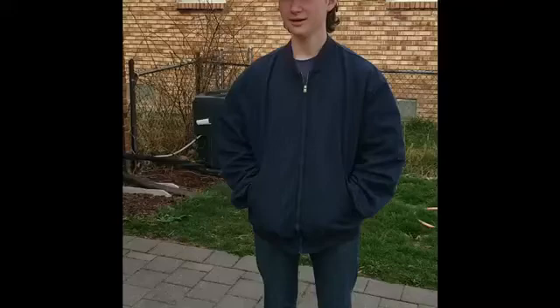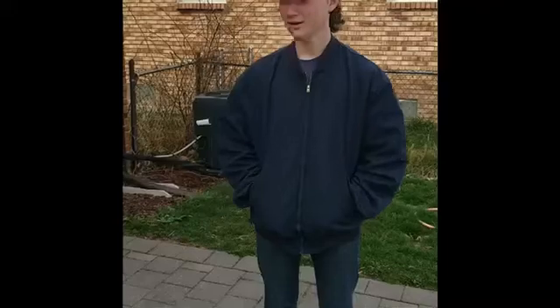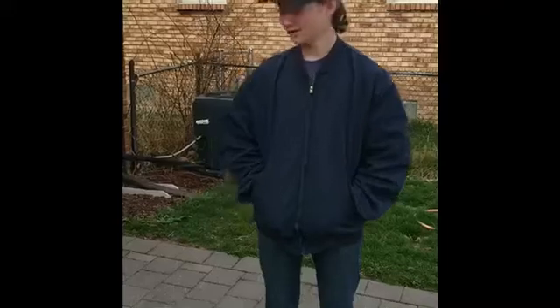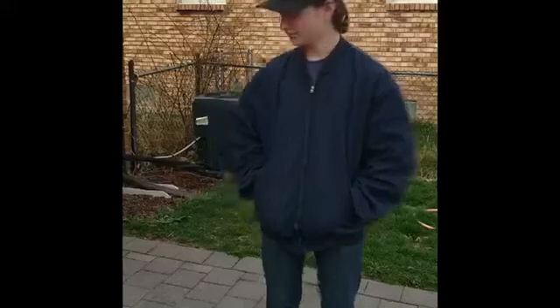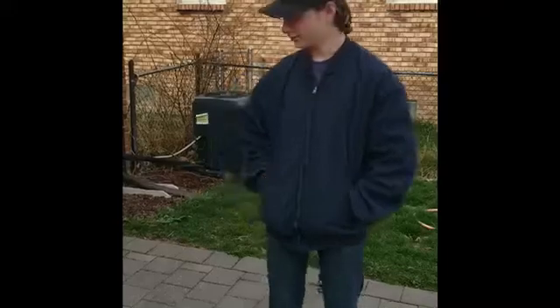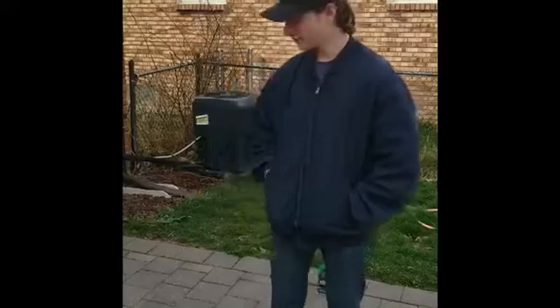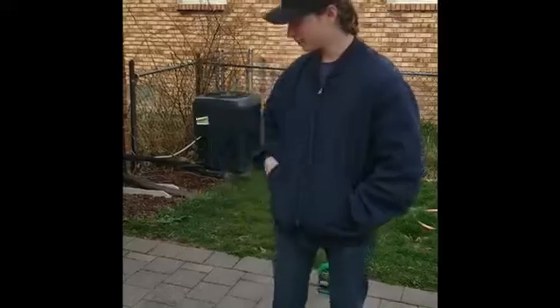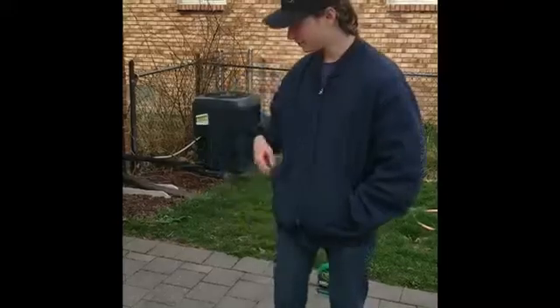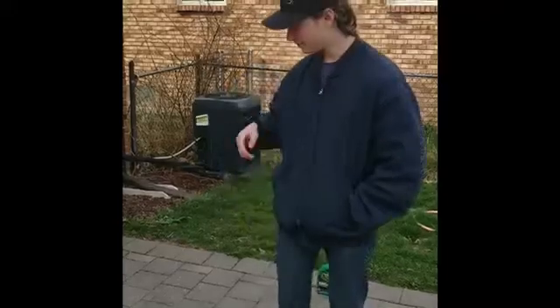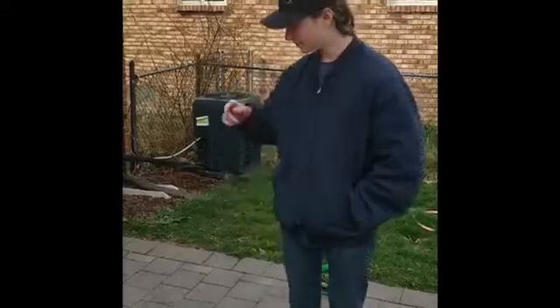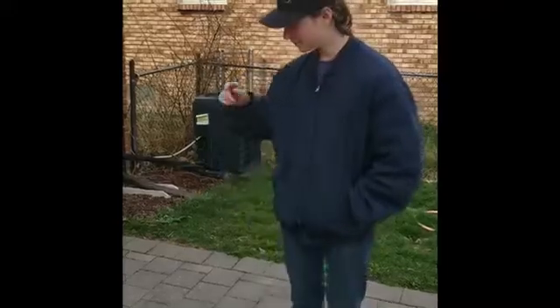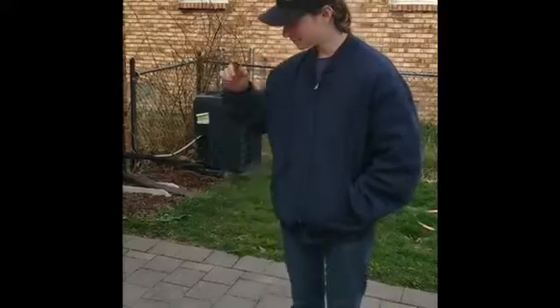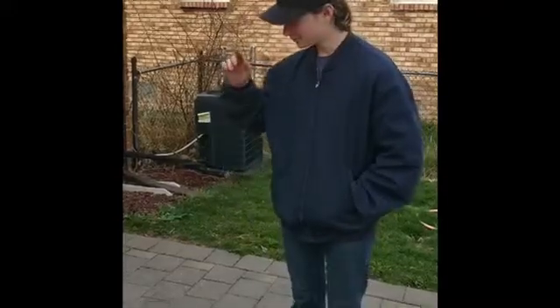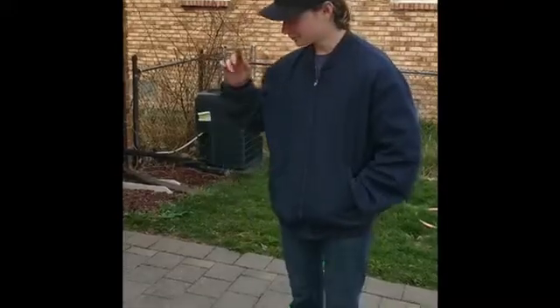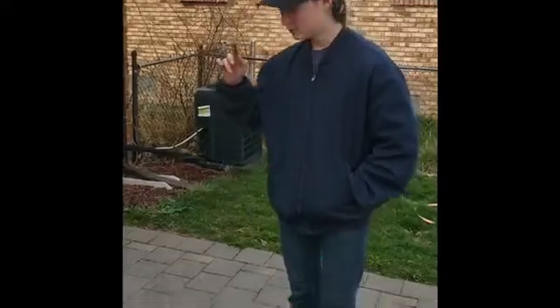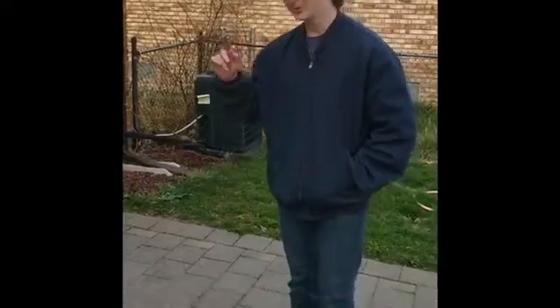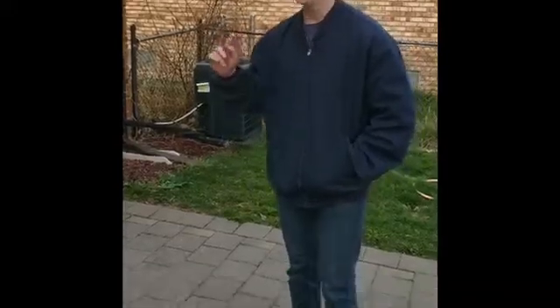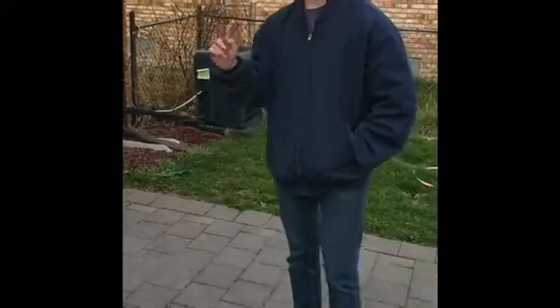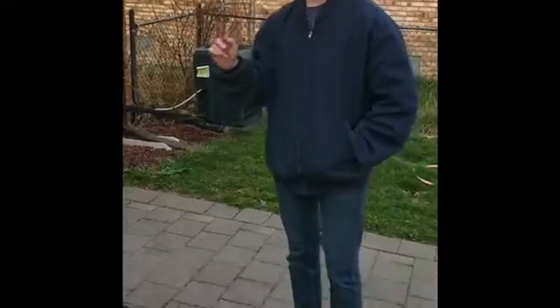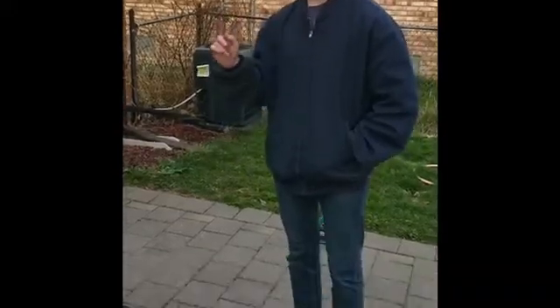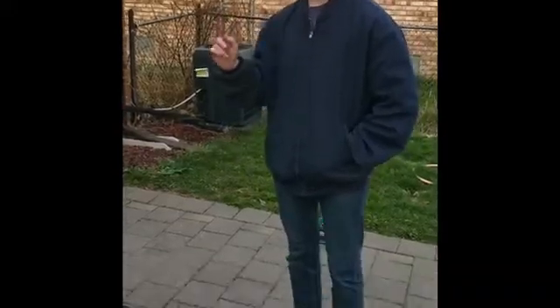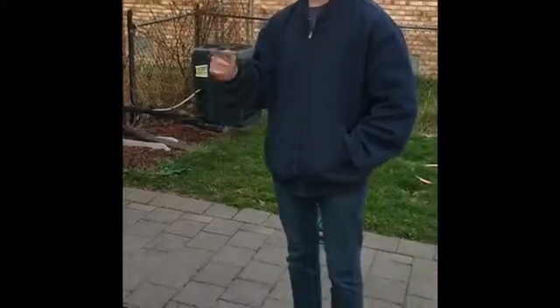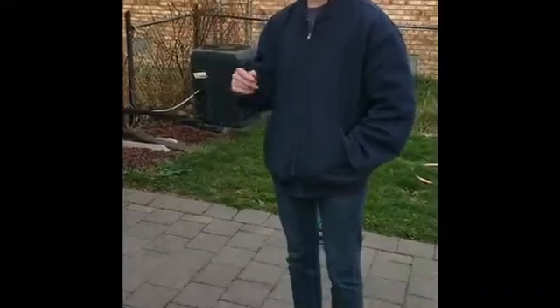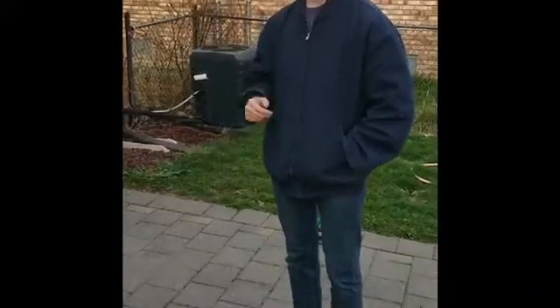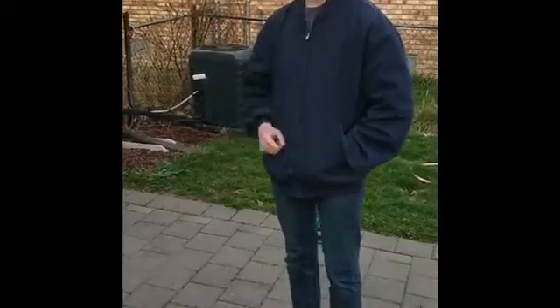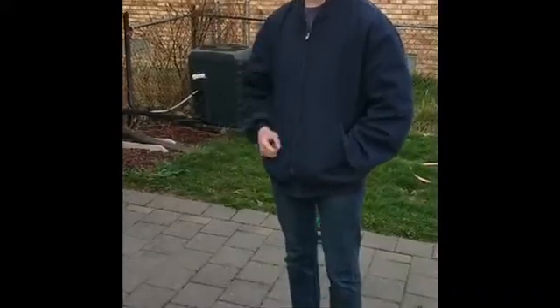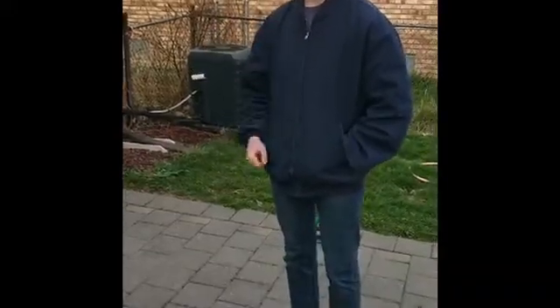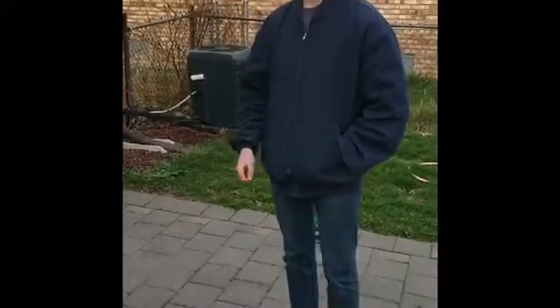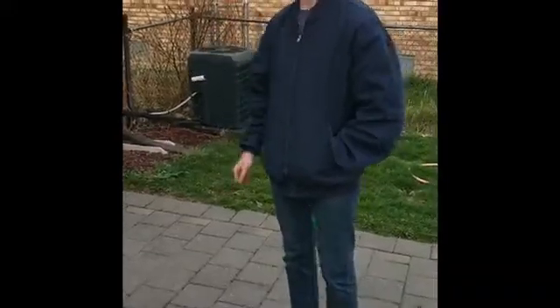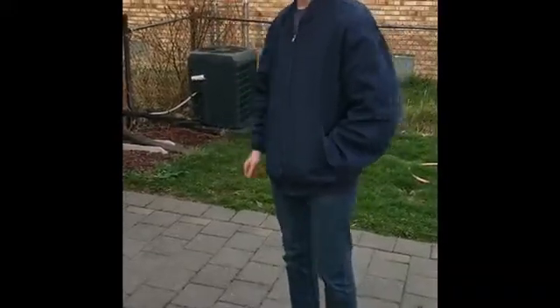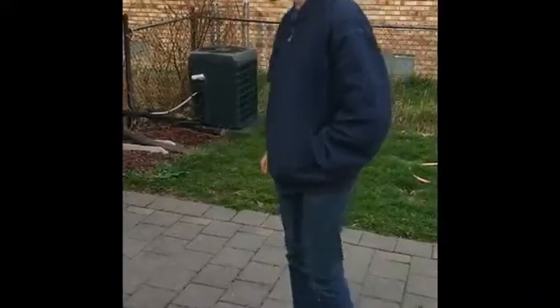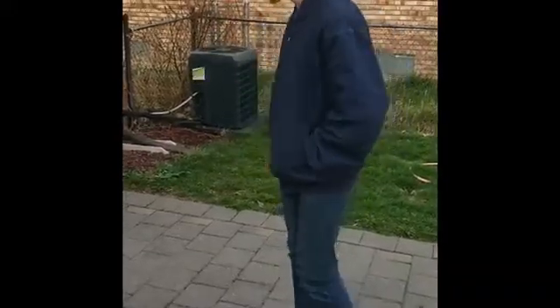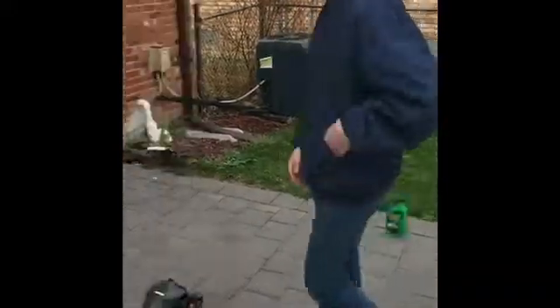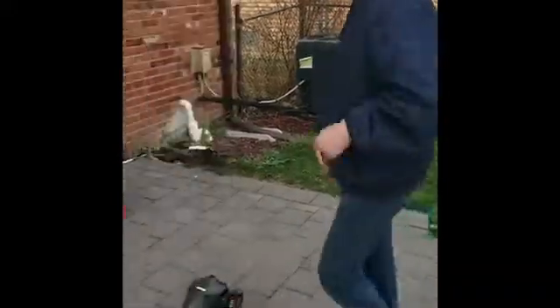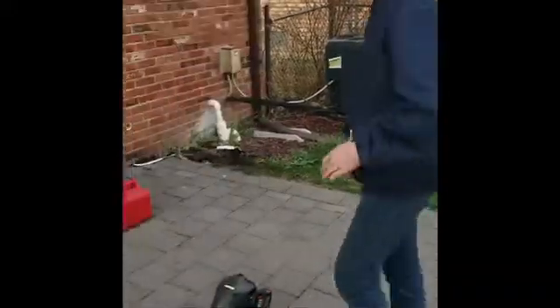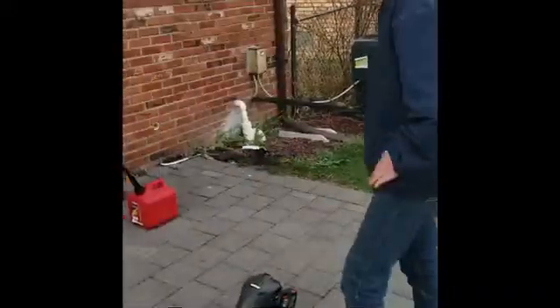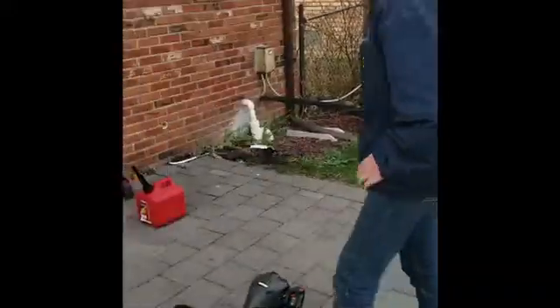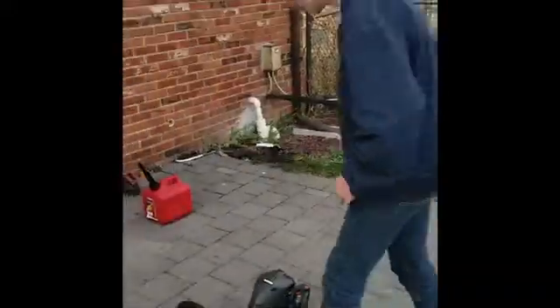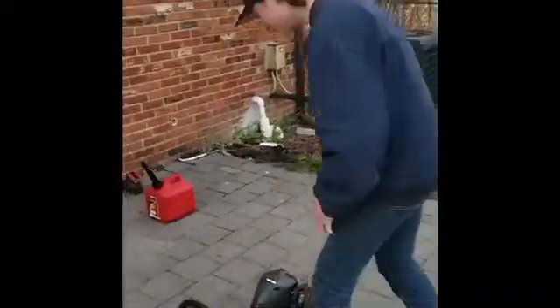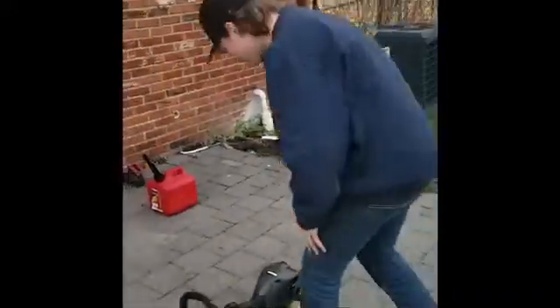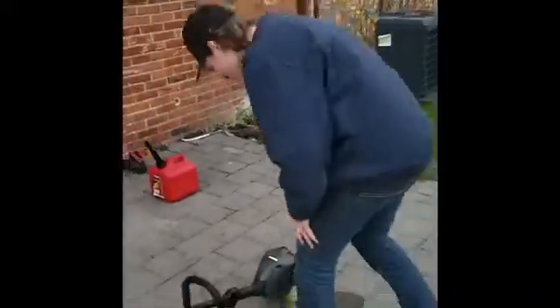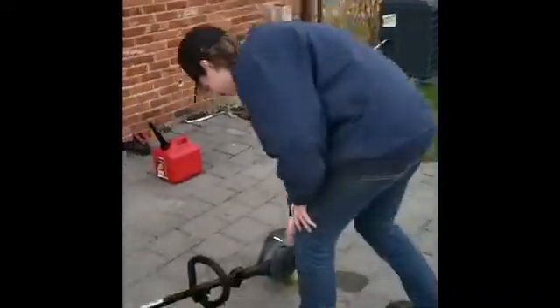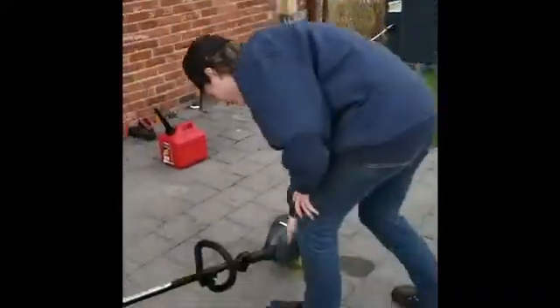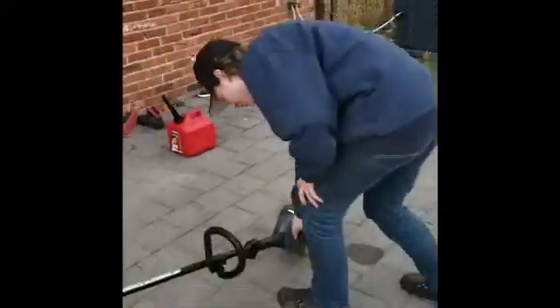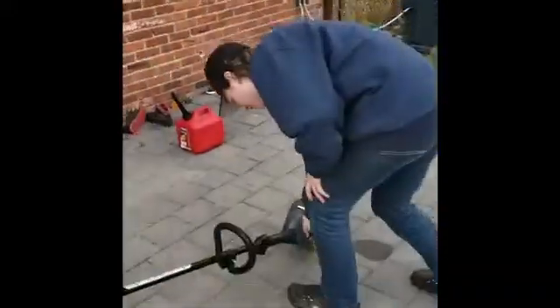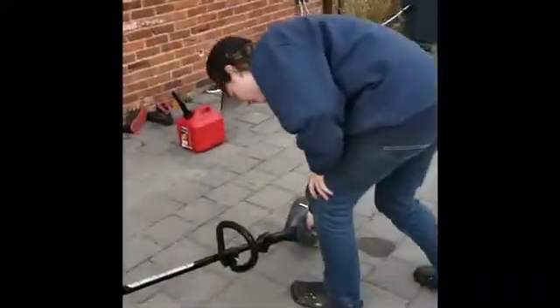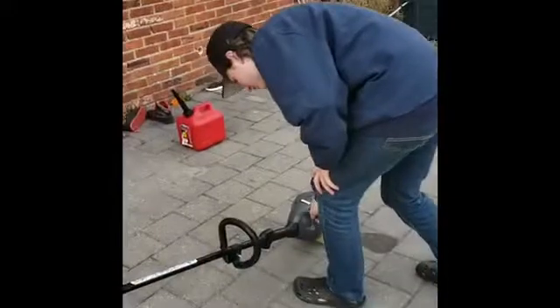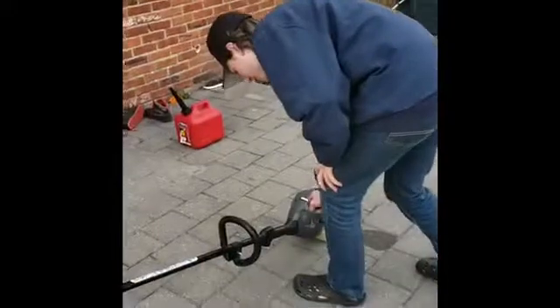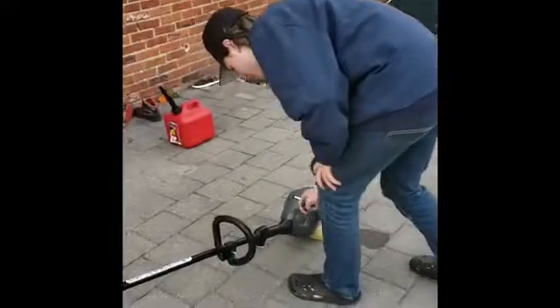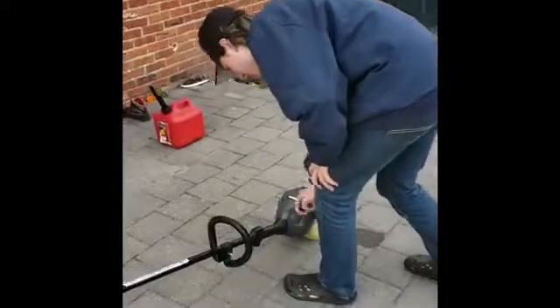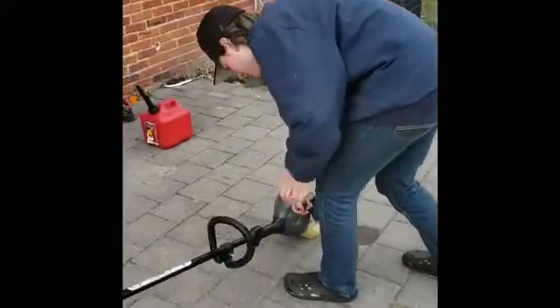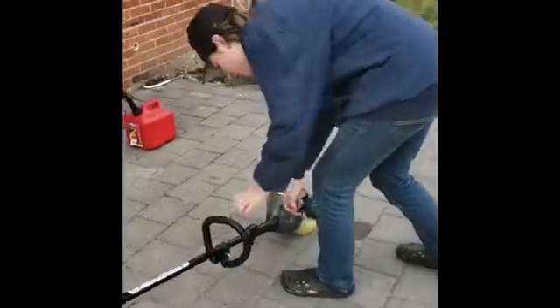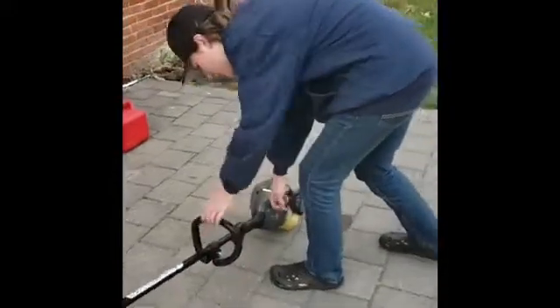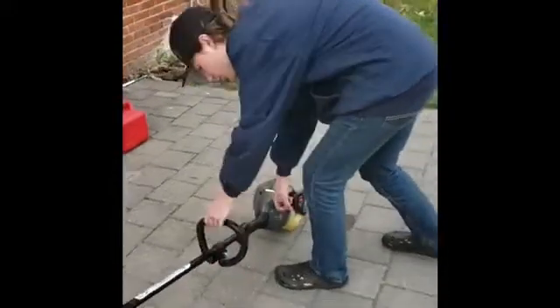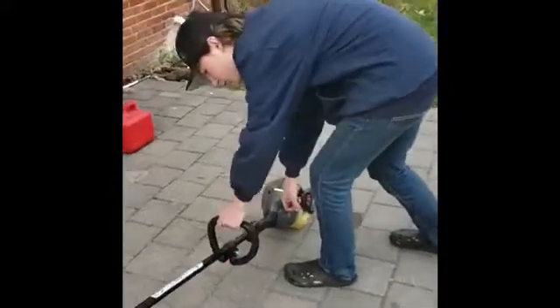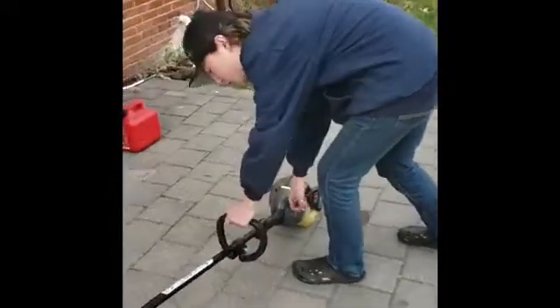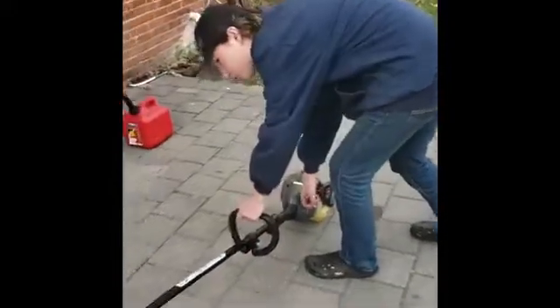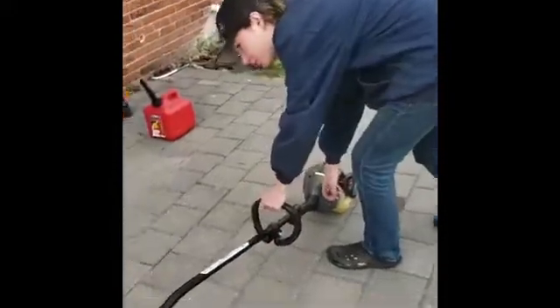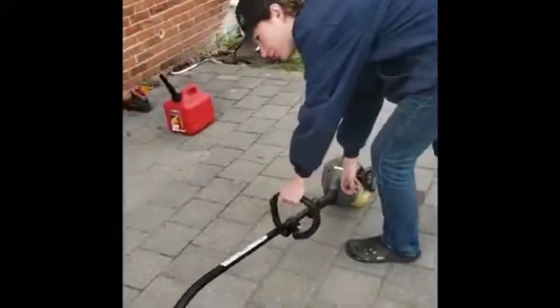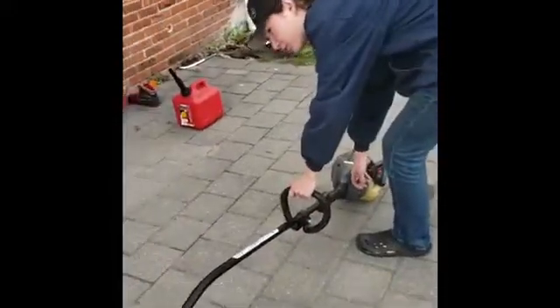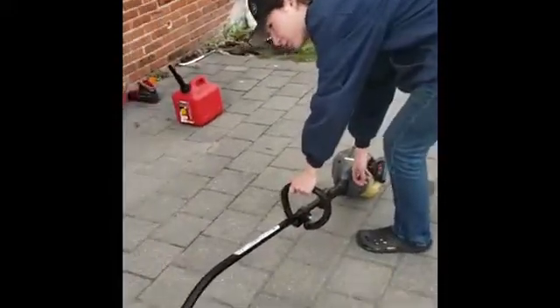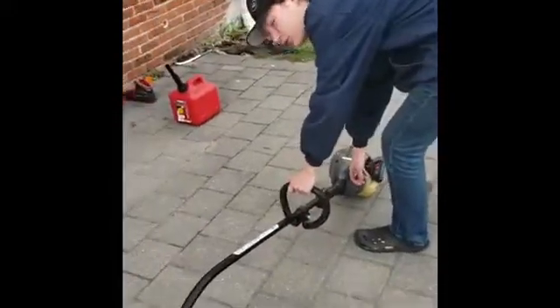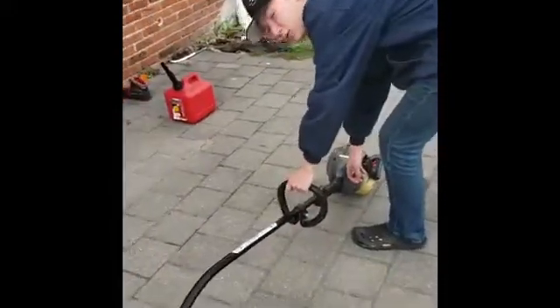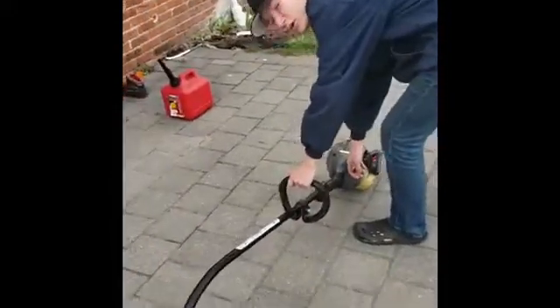Today we're going to put too much oil inside a two-stroke, but first we're just going to do a control test with the normal 40 to 1 mix.